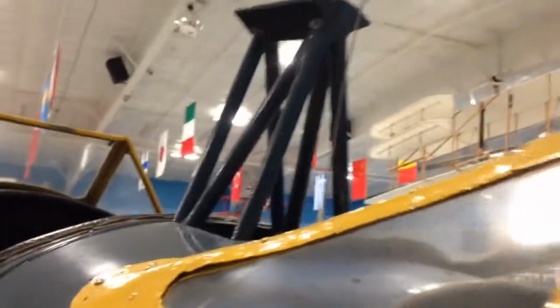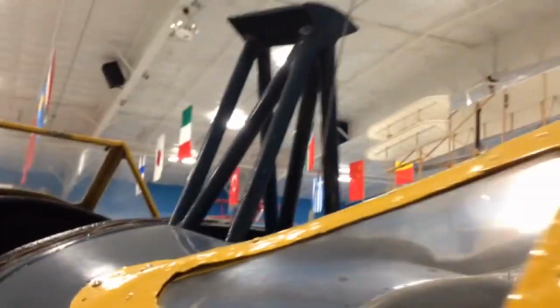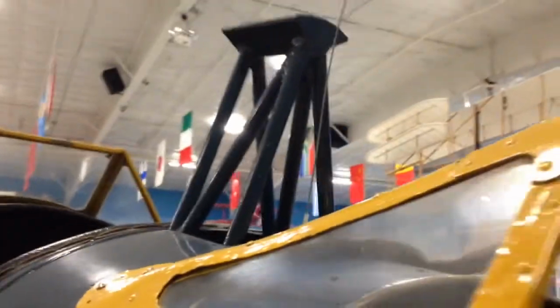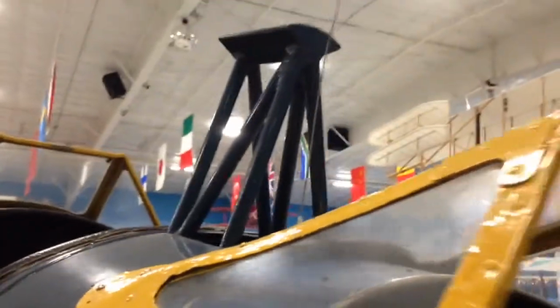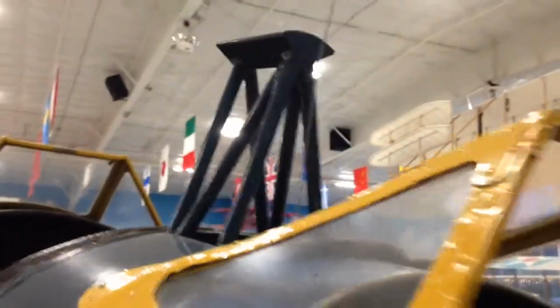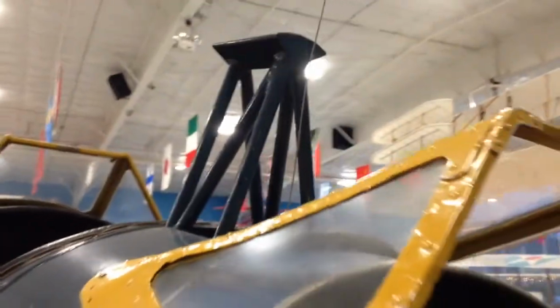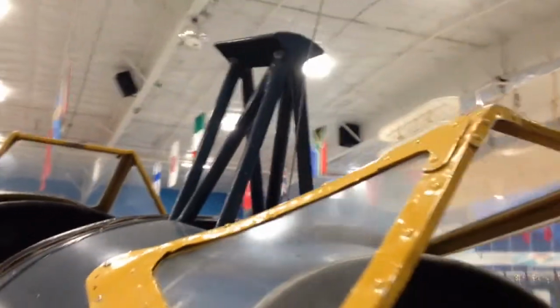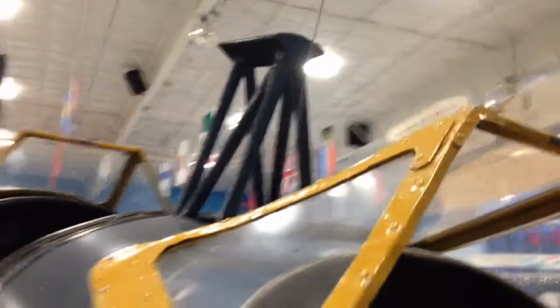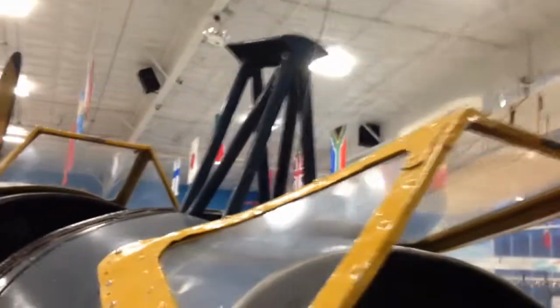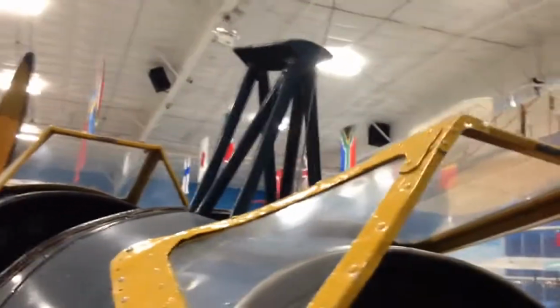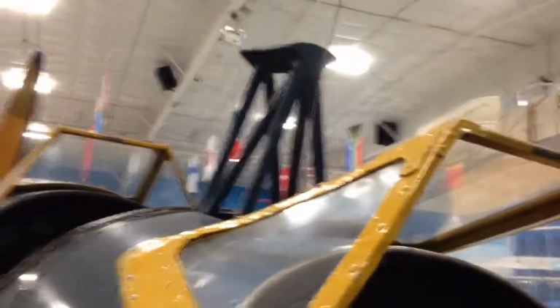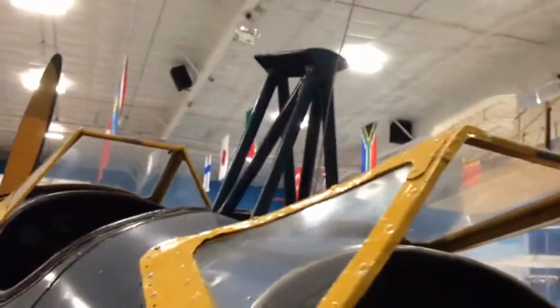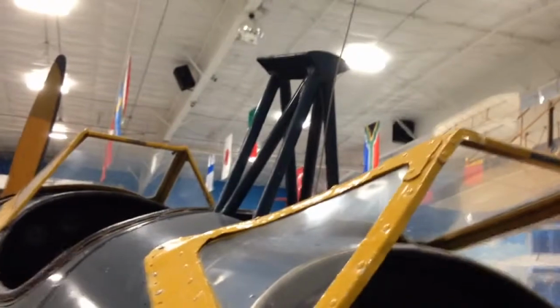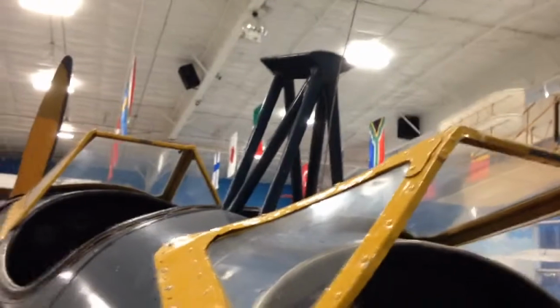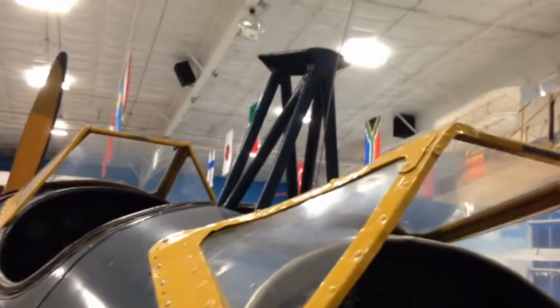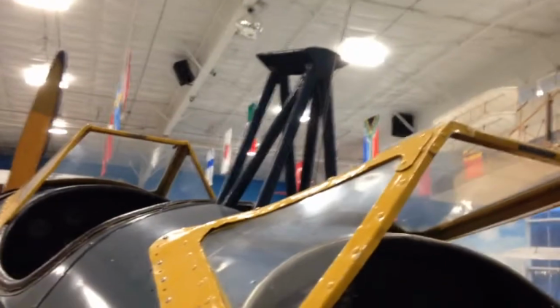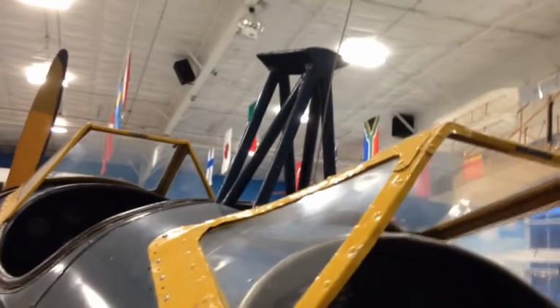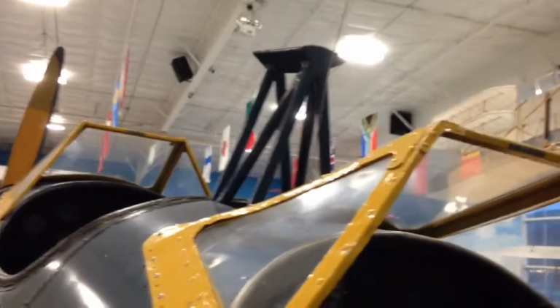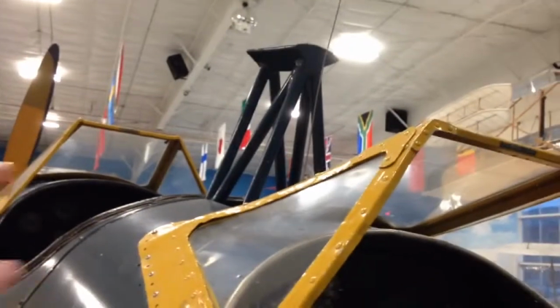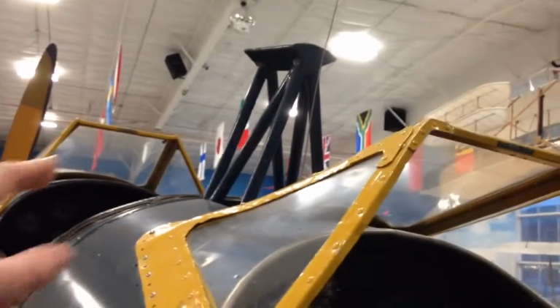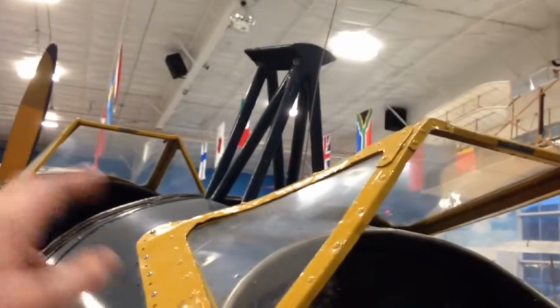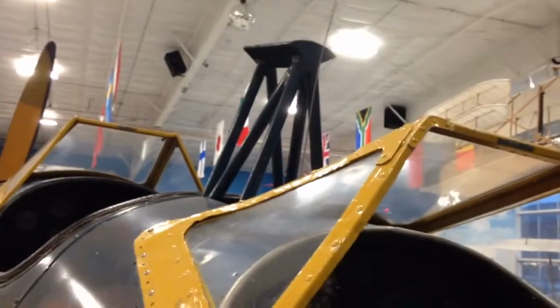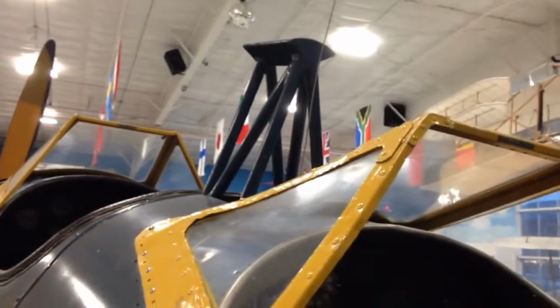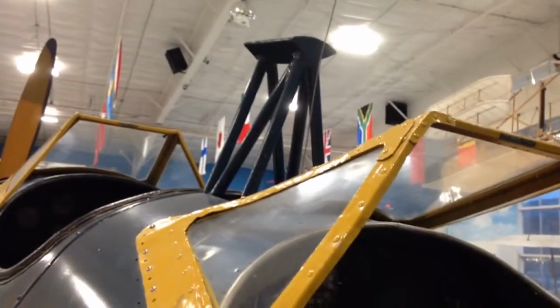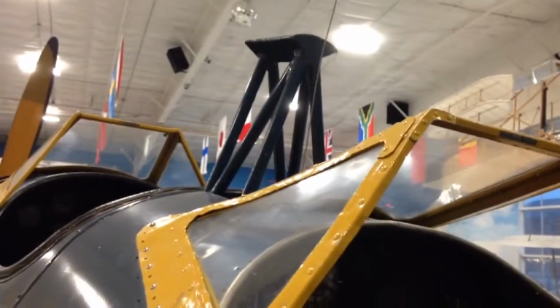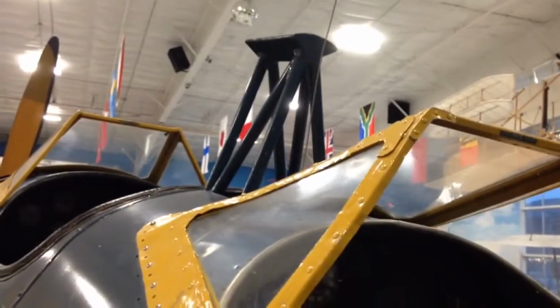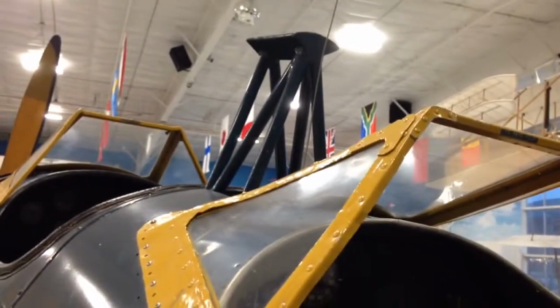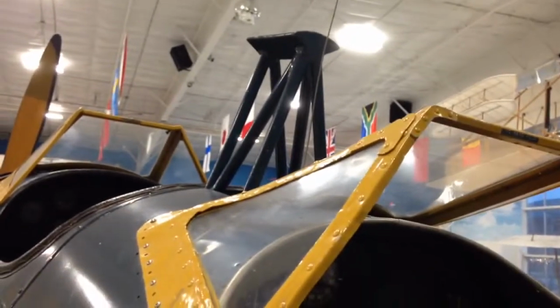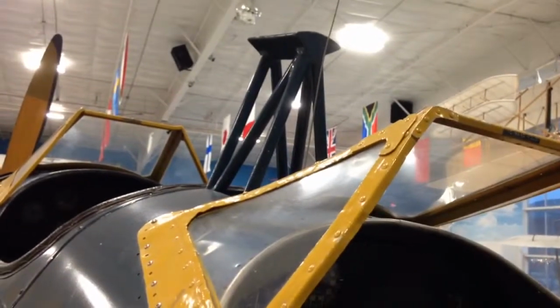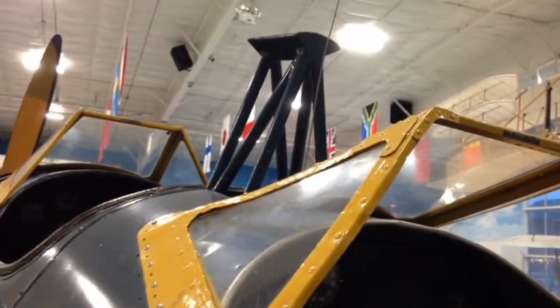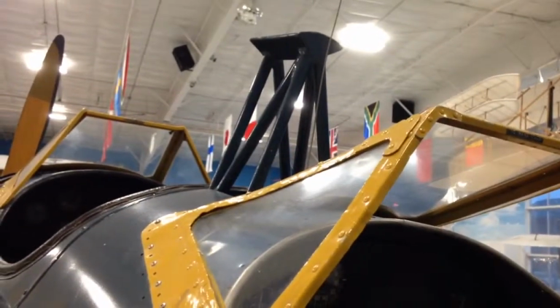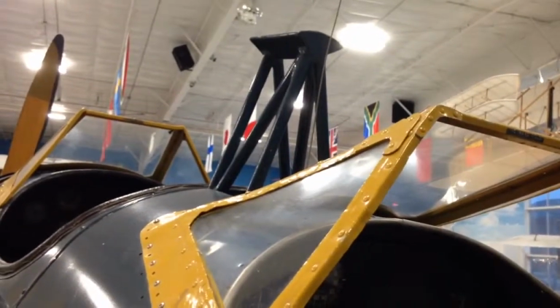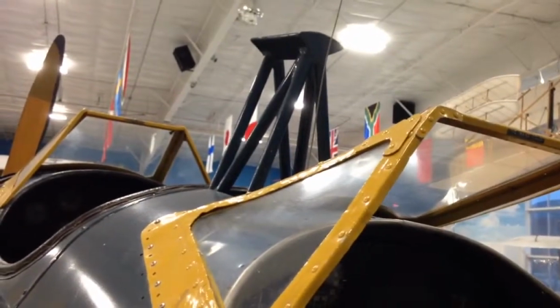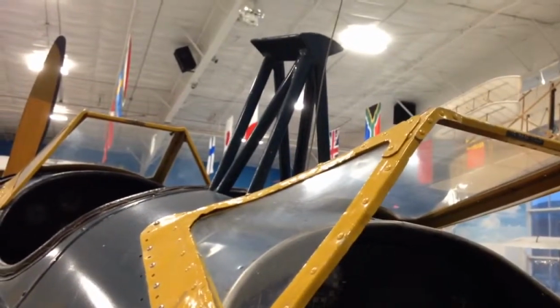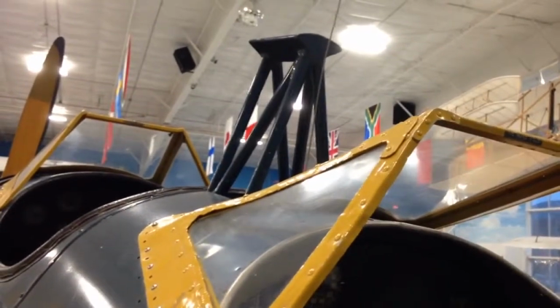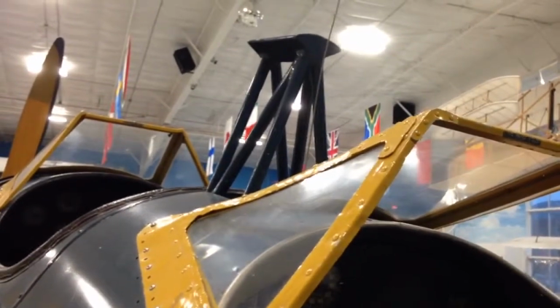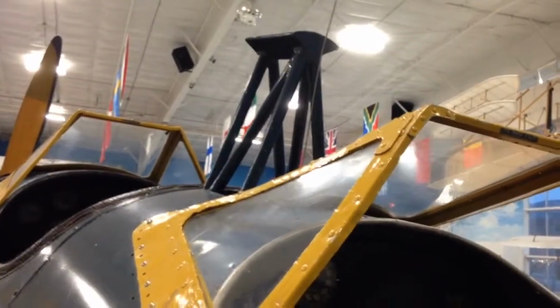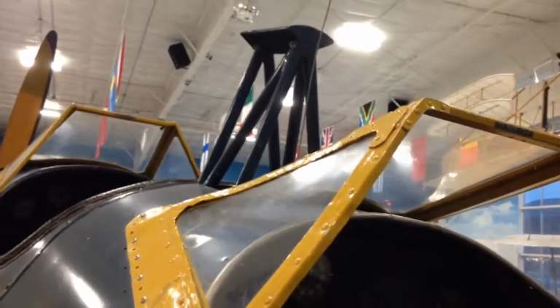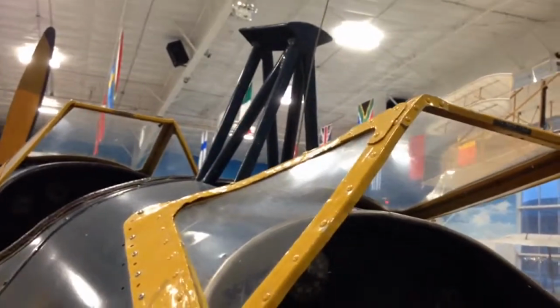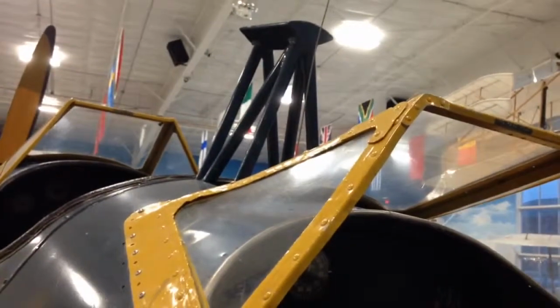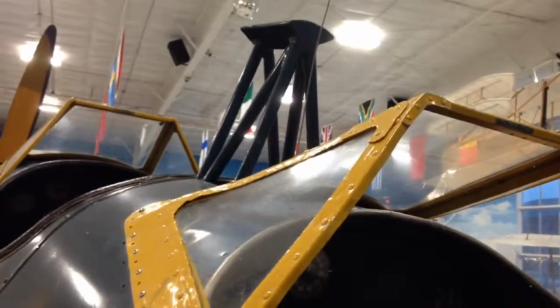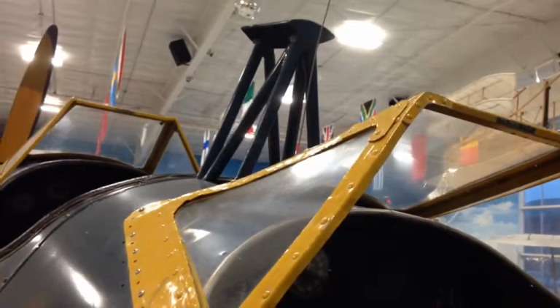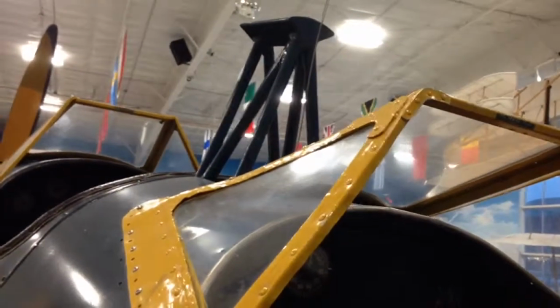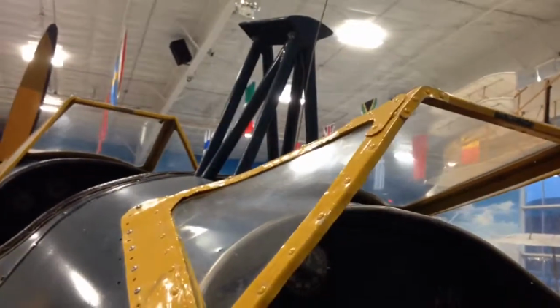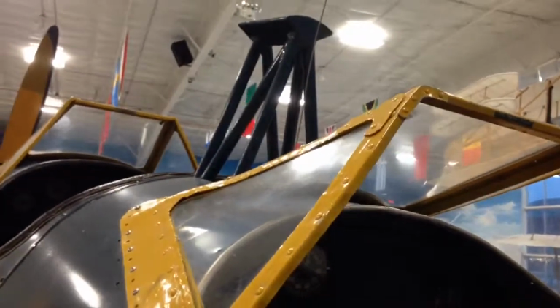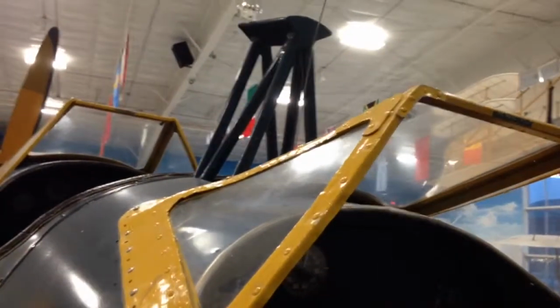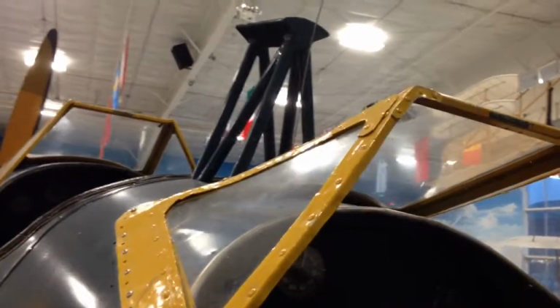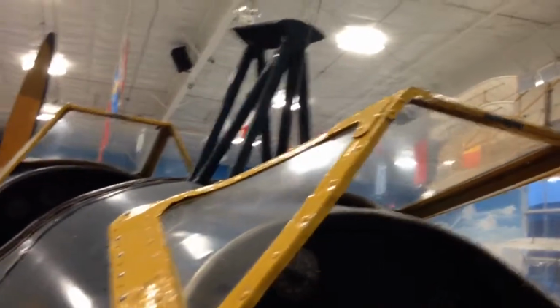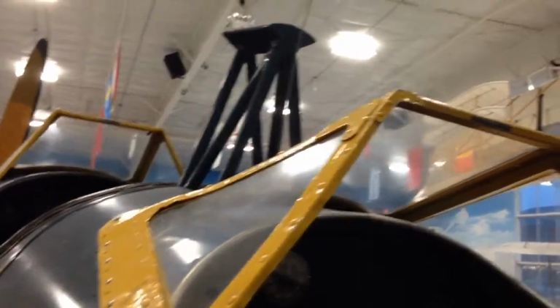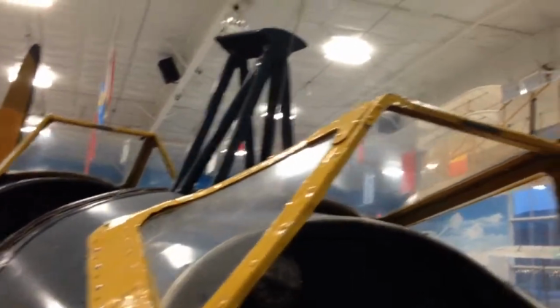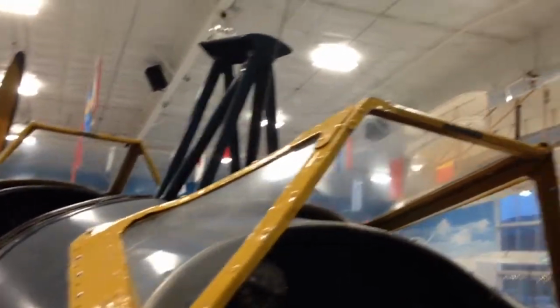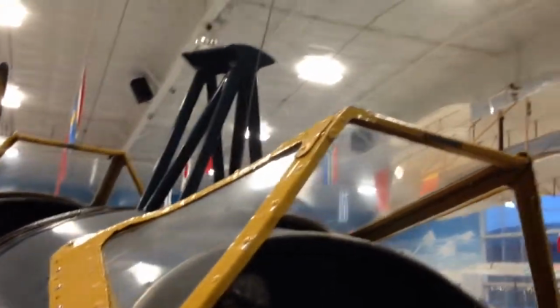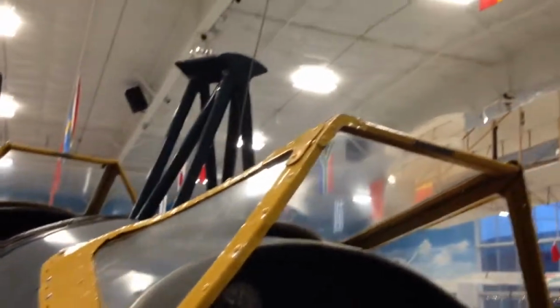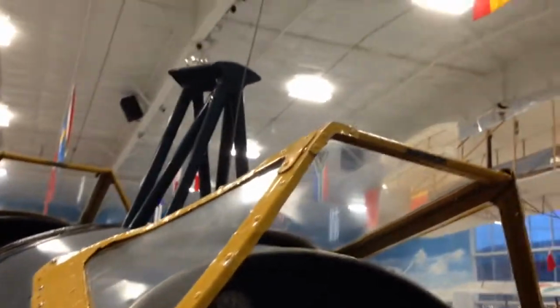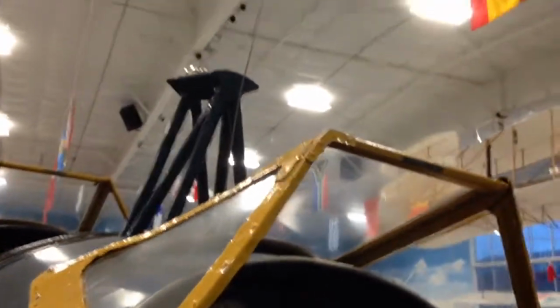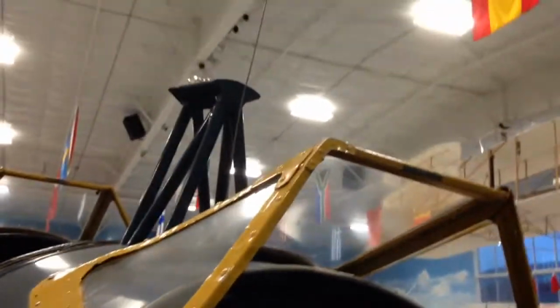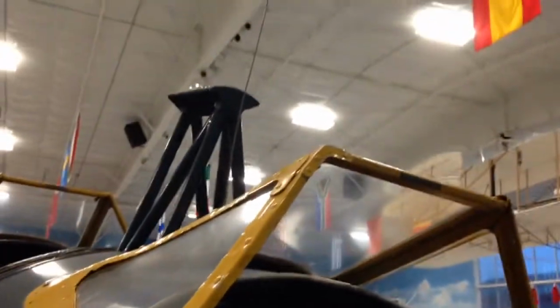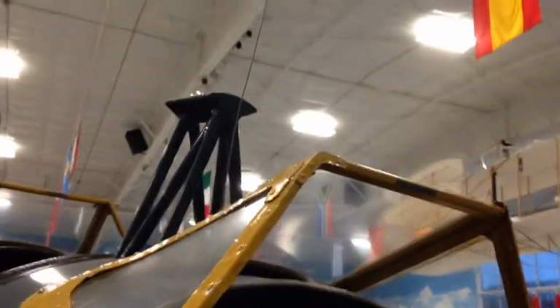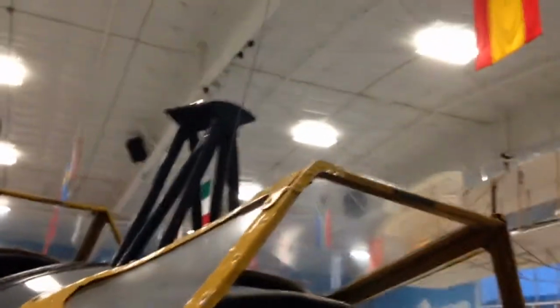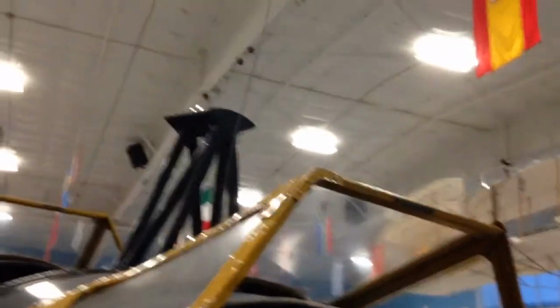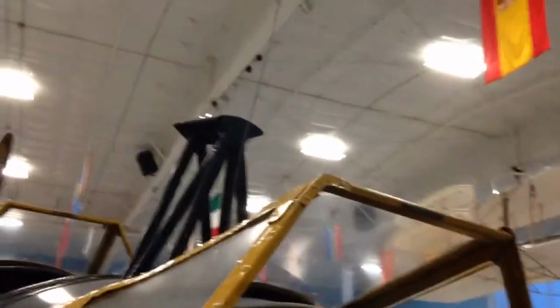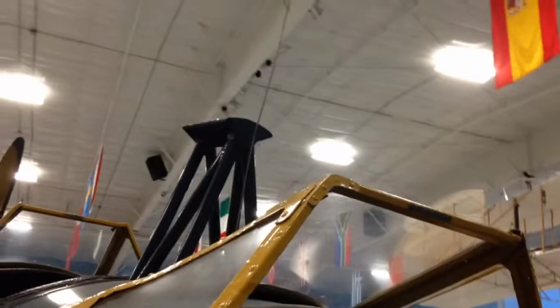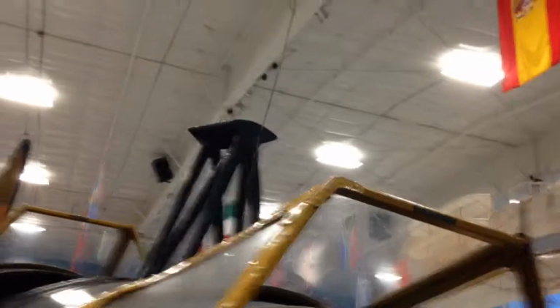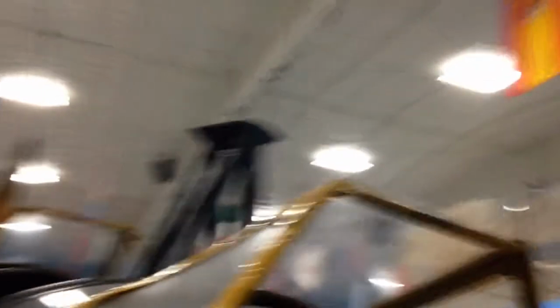That right up here is a radio antenna — a little different looking from the ones on our cars, I suppose.